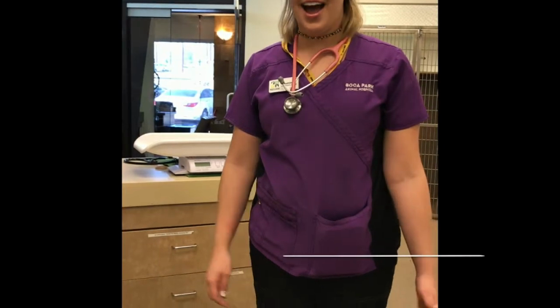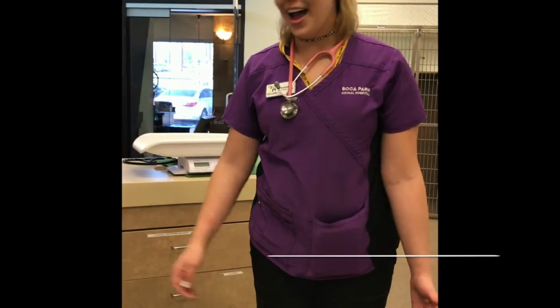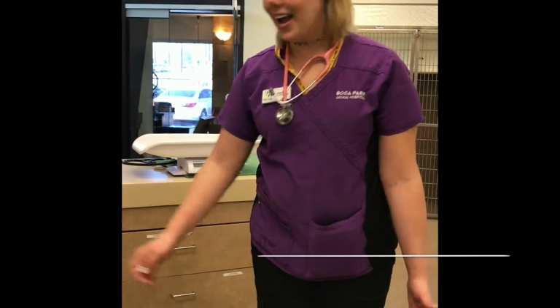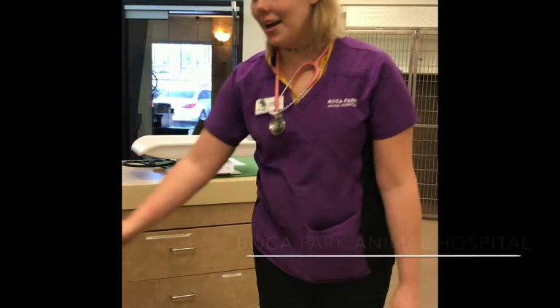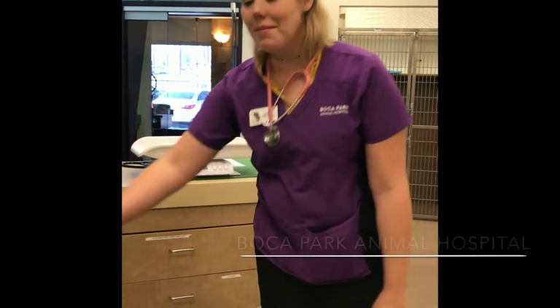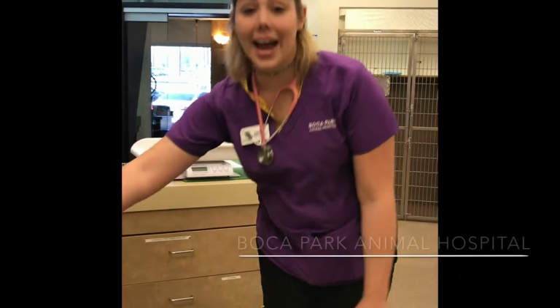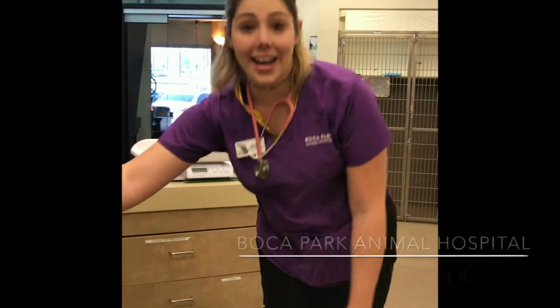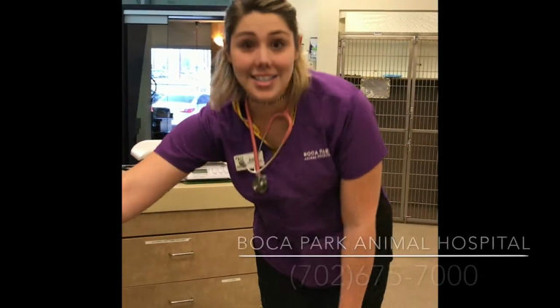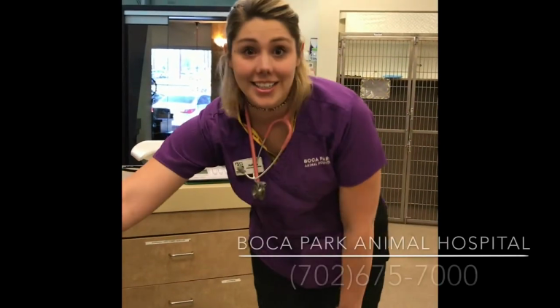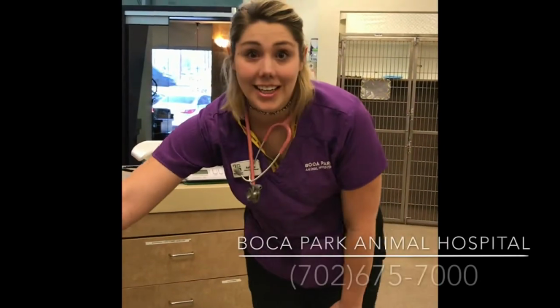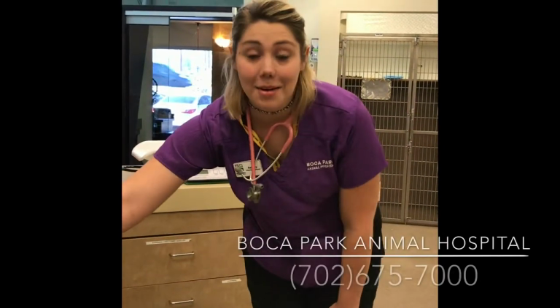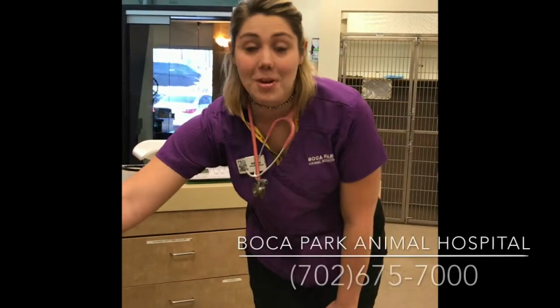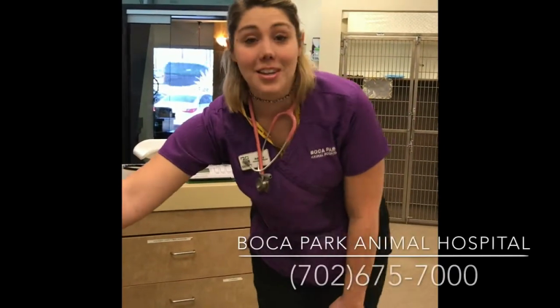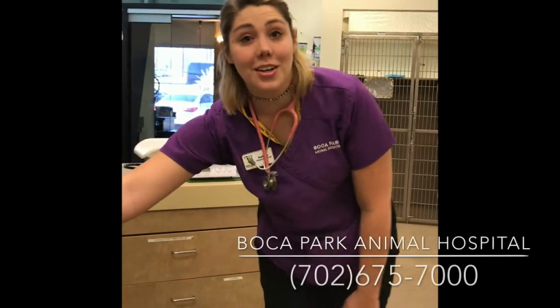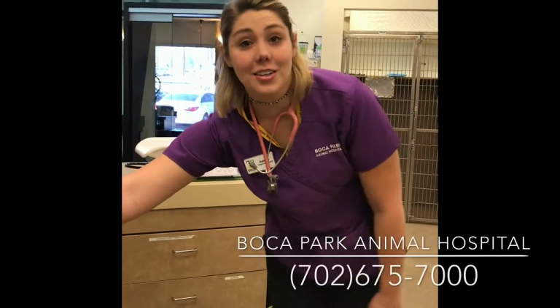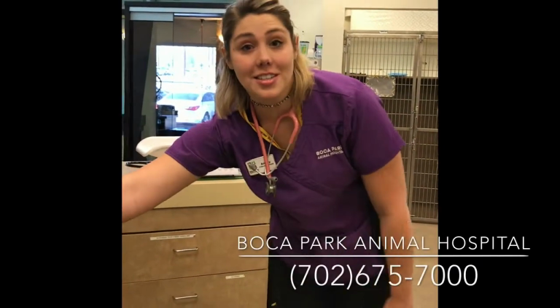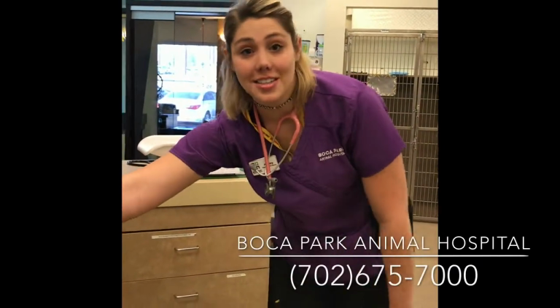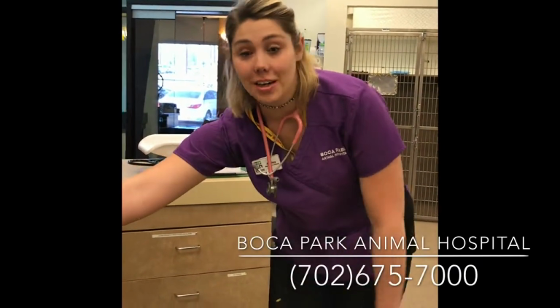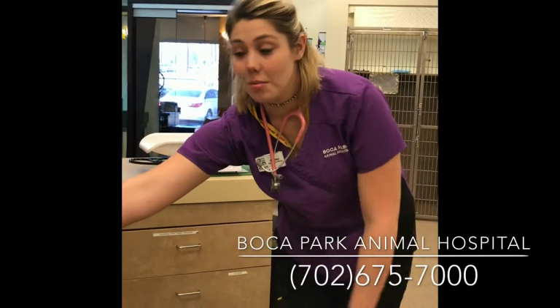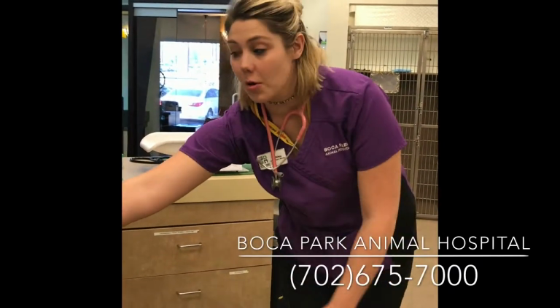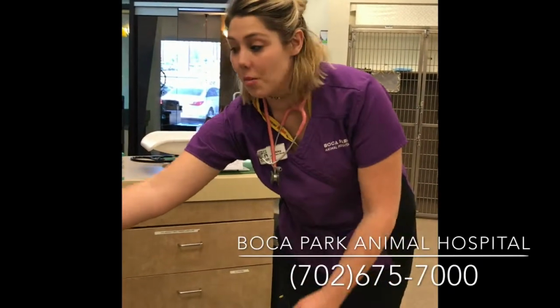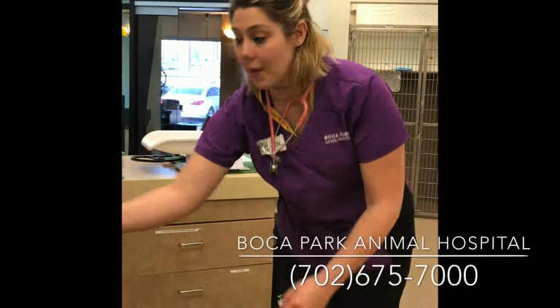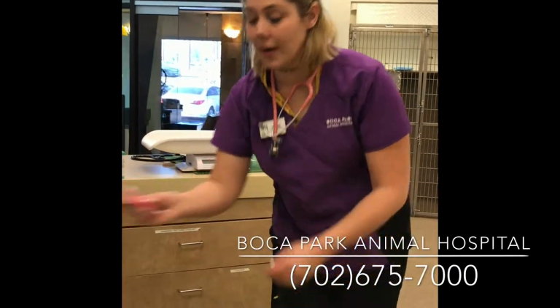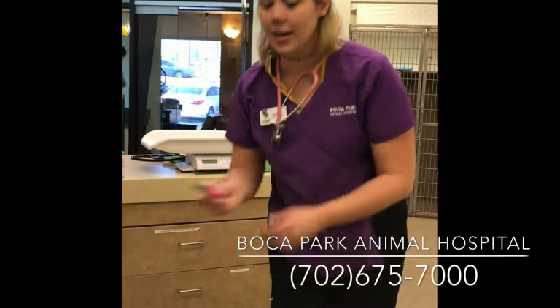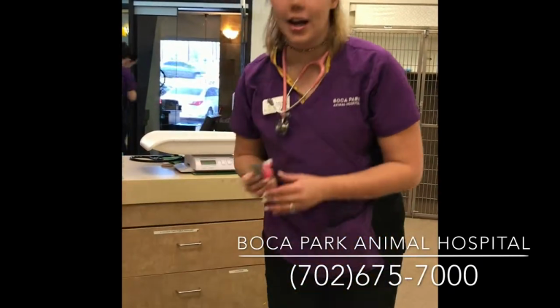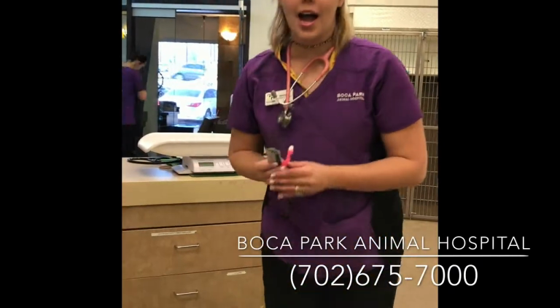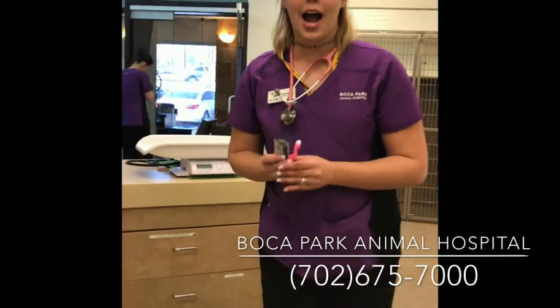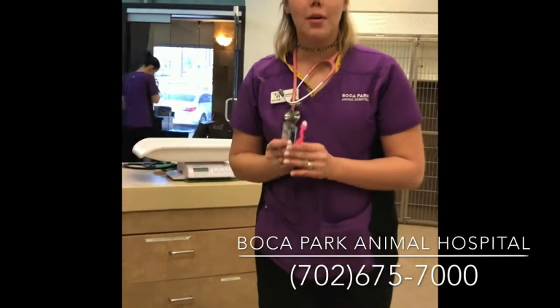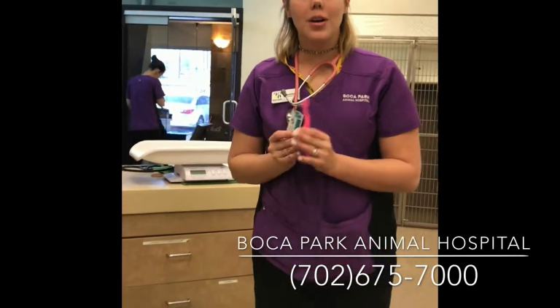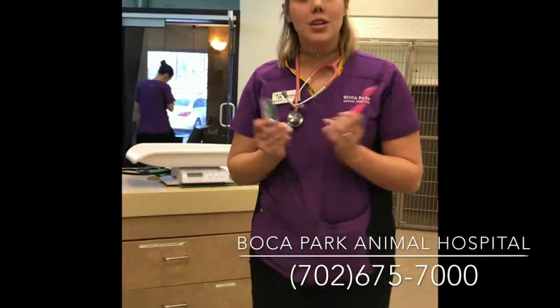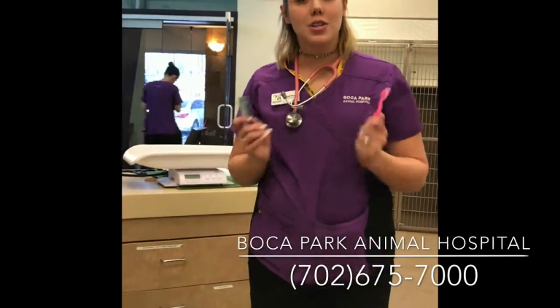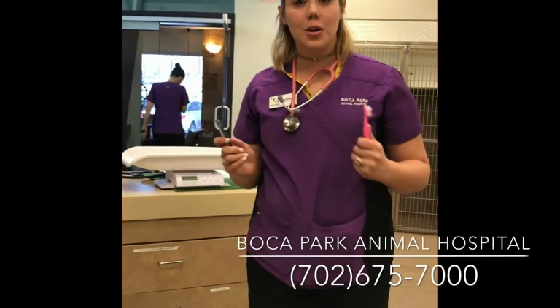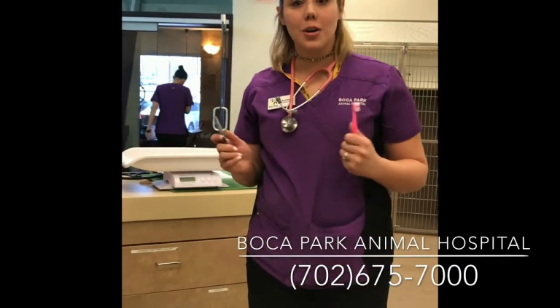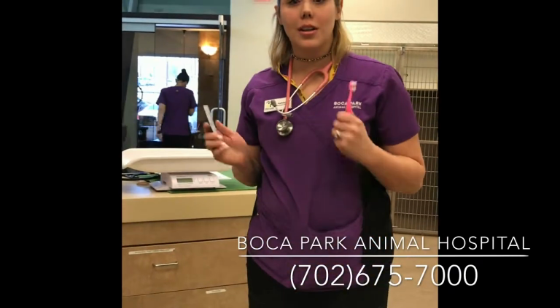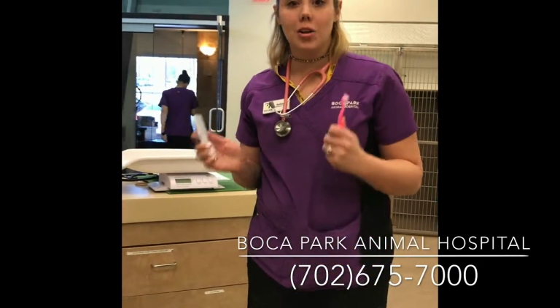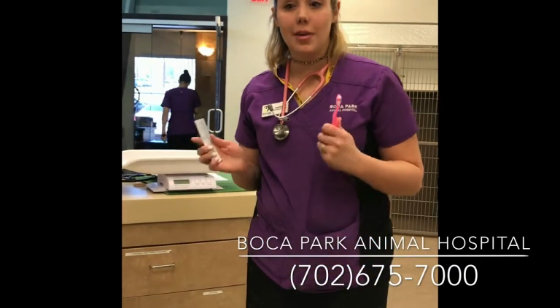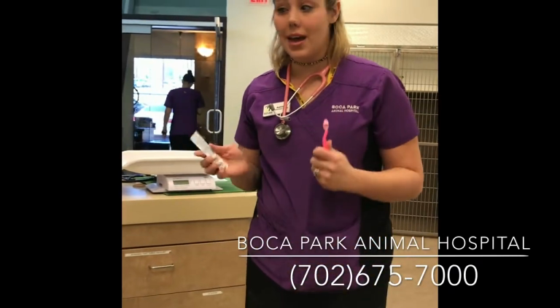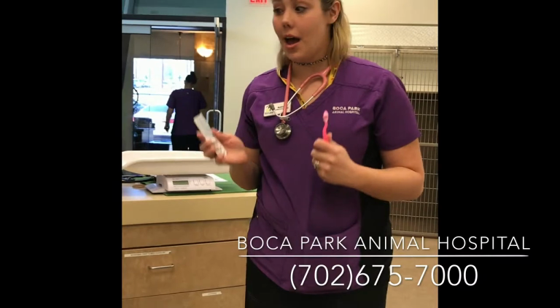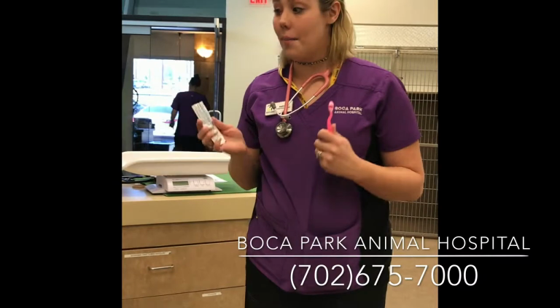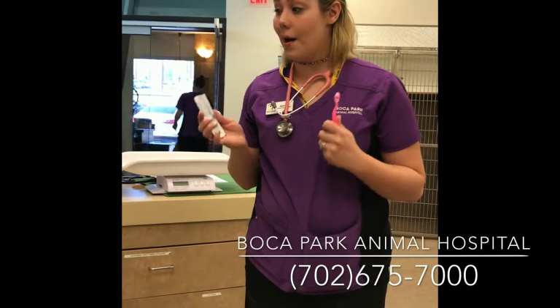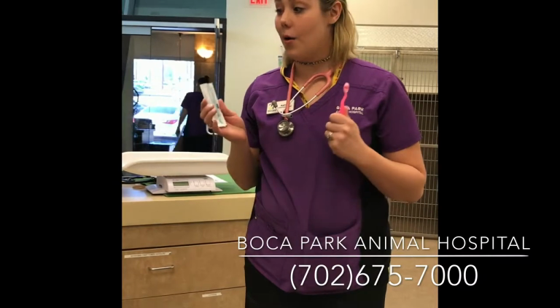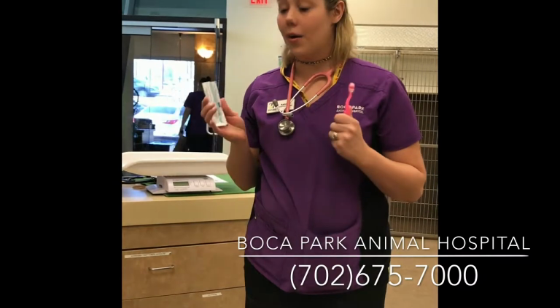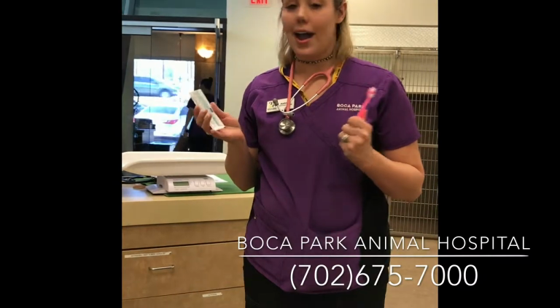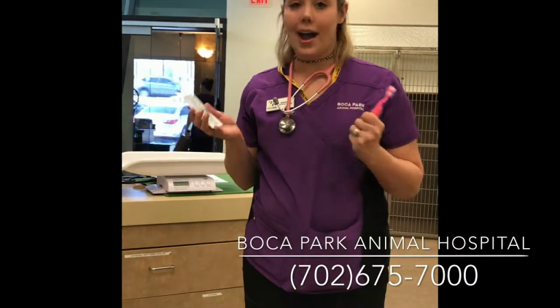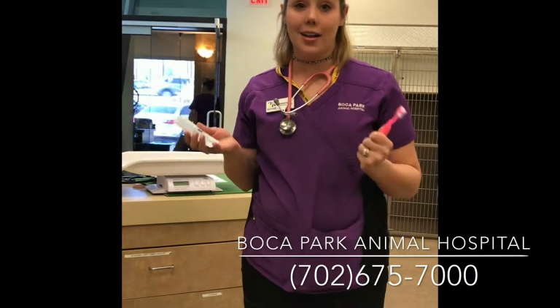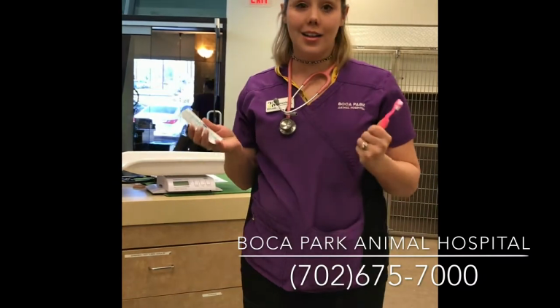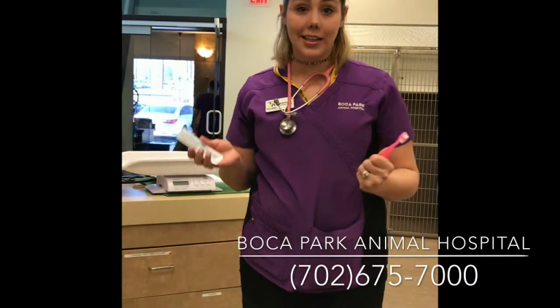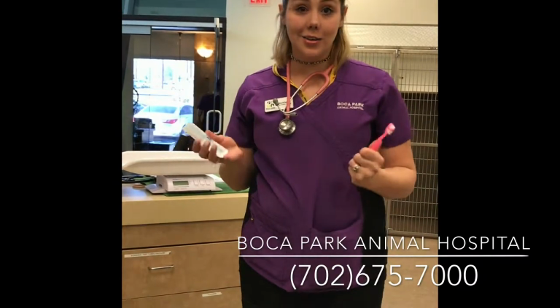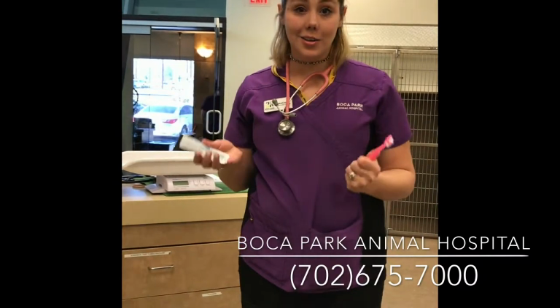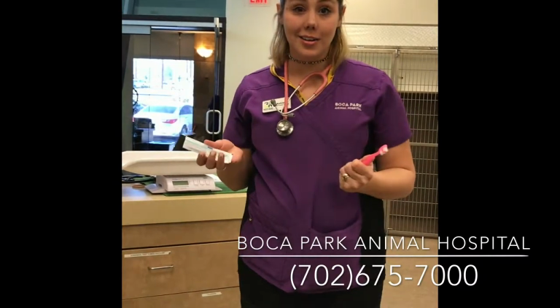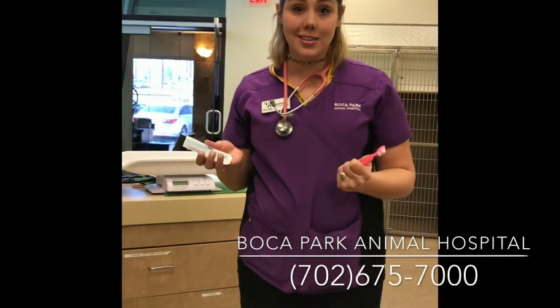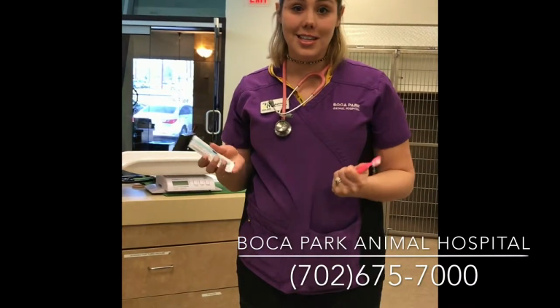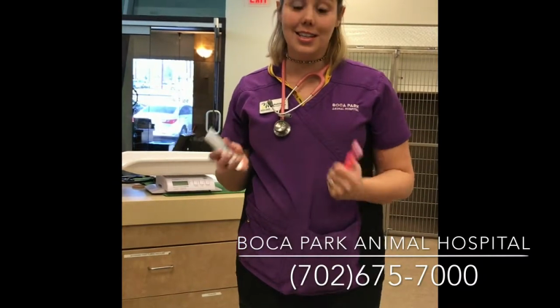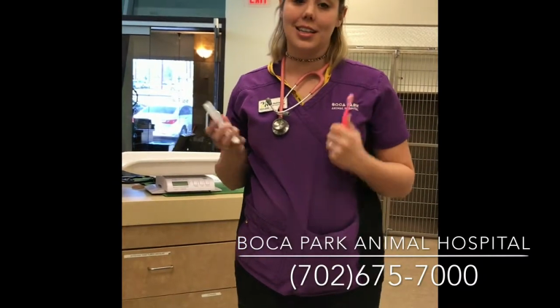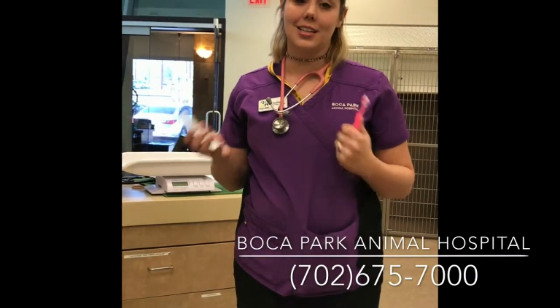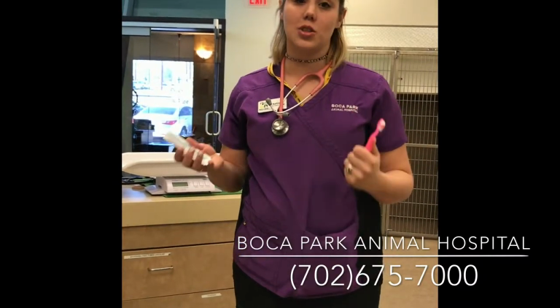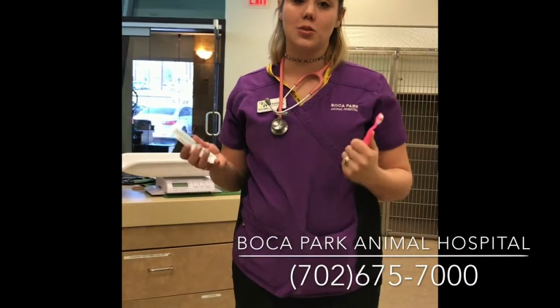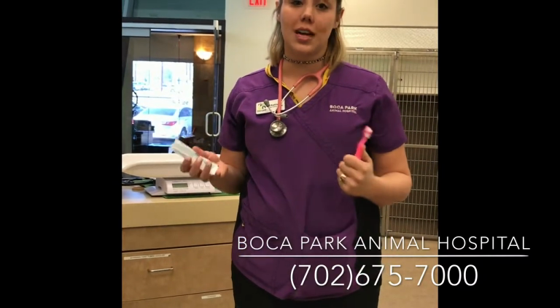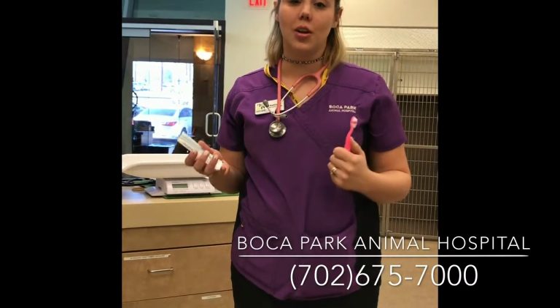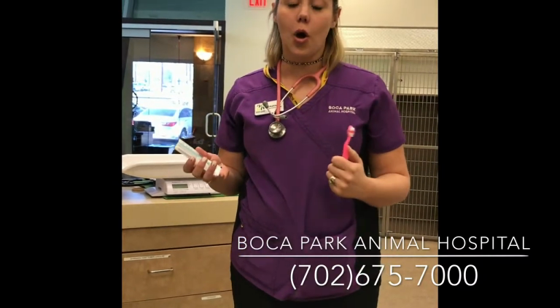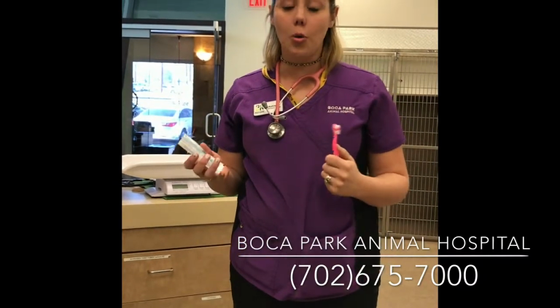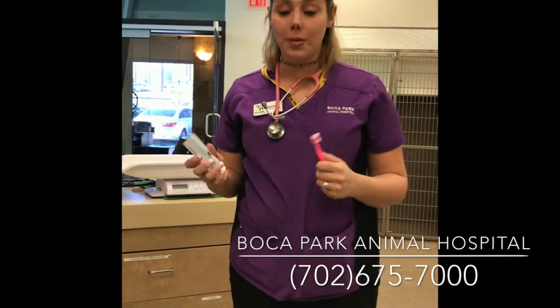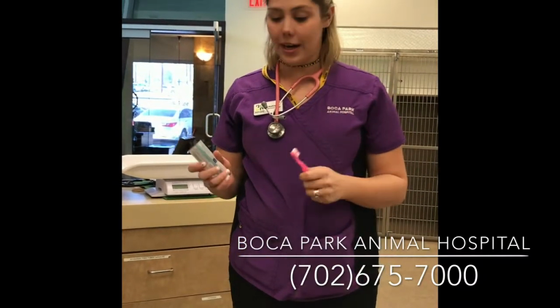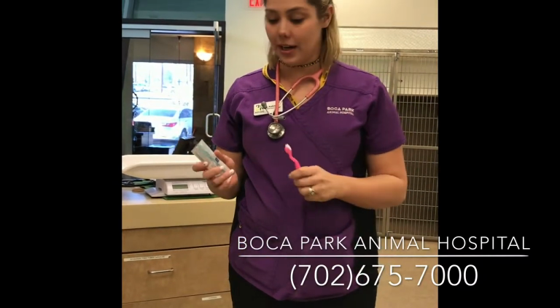Hi, I'm Ashley. I'm one of the nurses here at Boca Park. I wanted to show you a little bit about how to clean your dog's teeth and do dental home care.